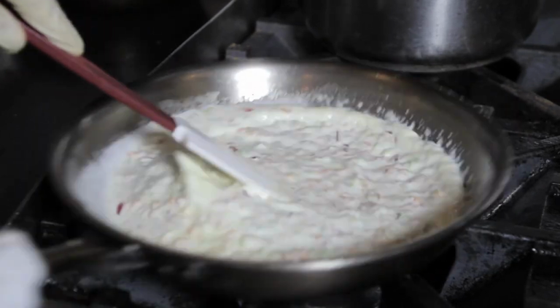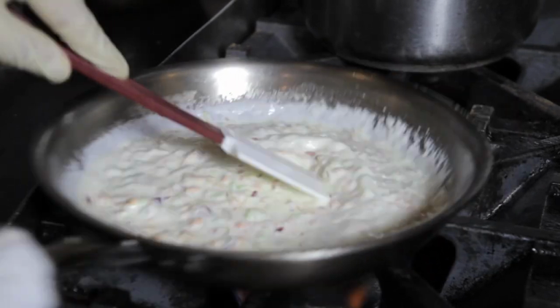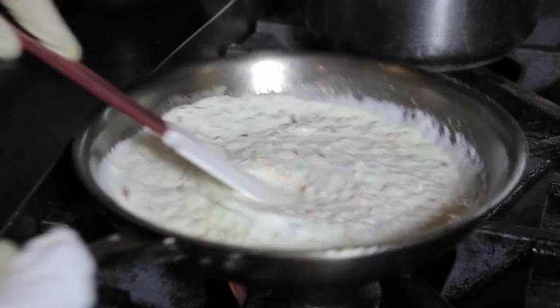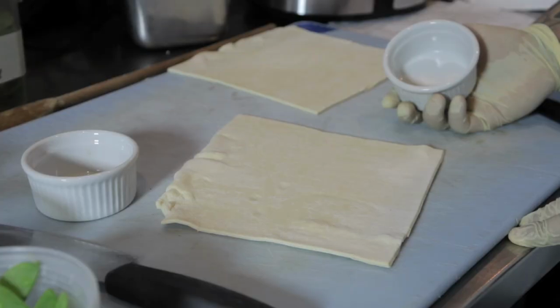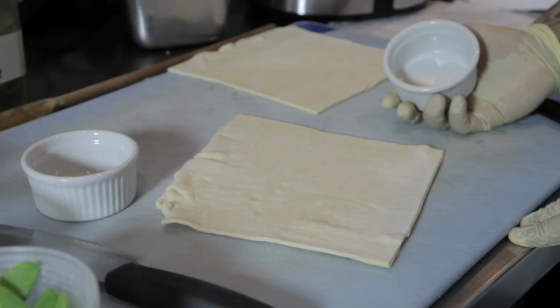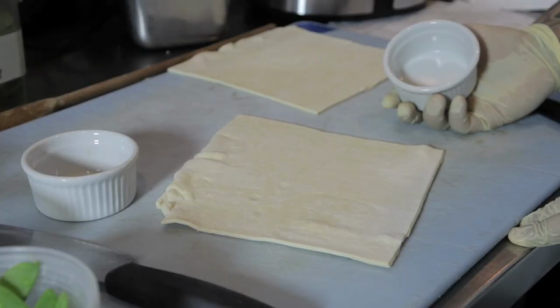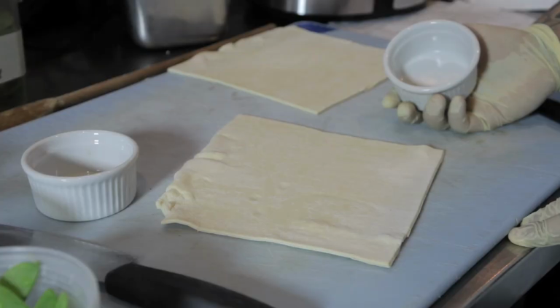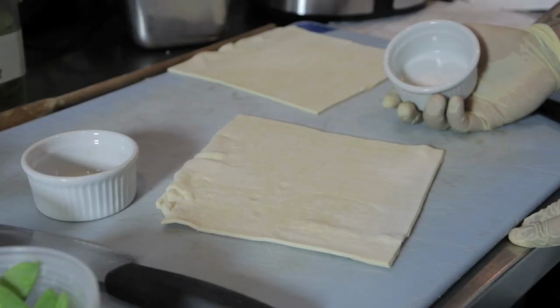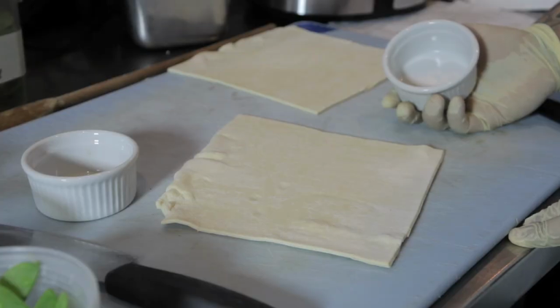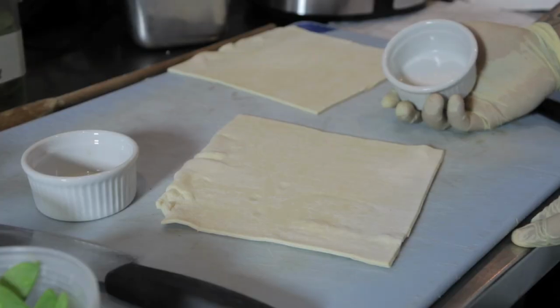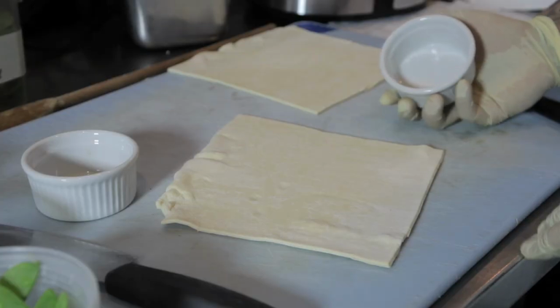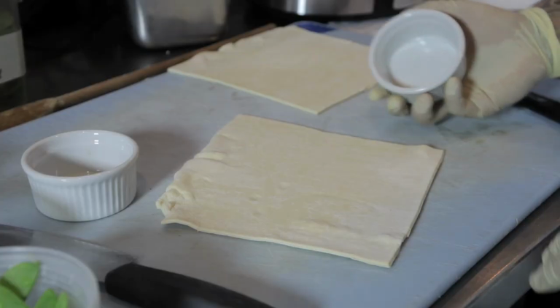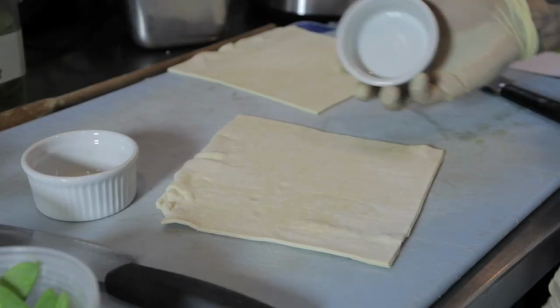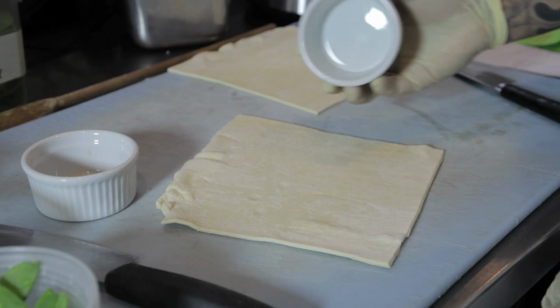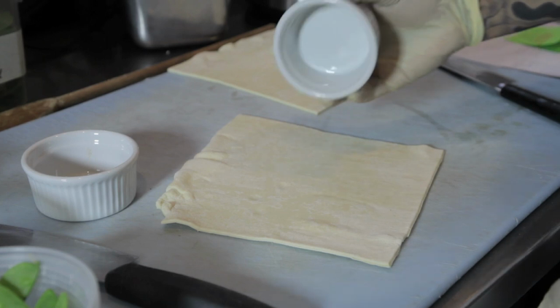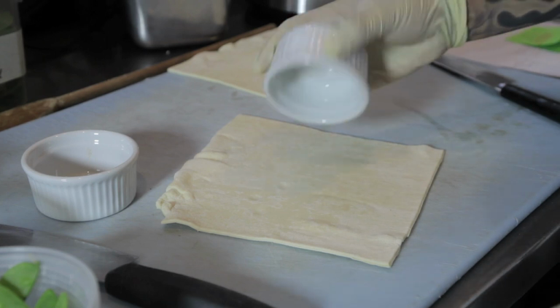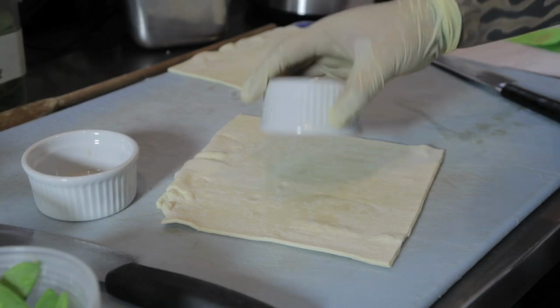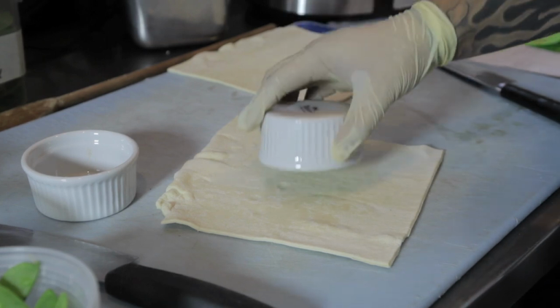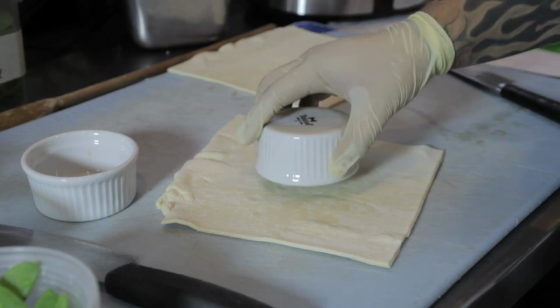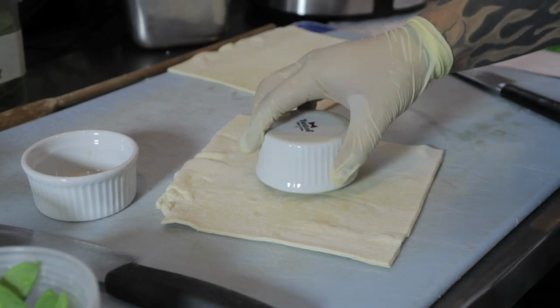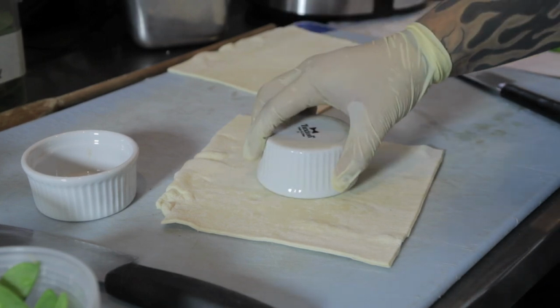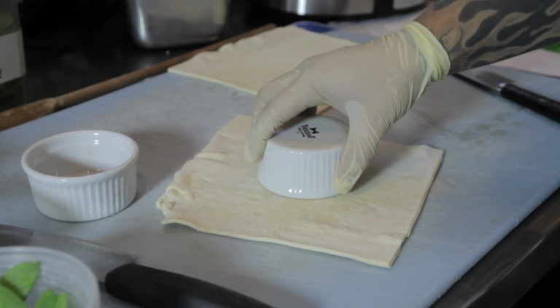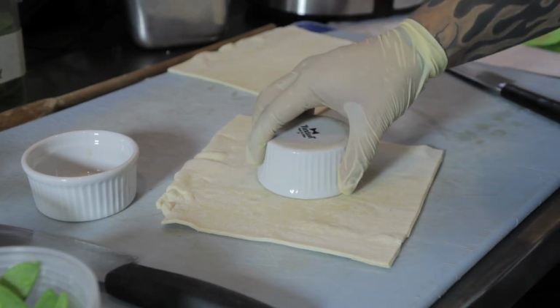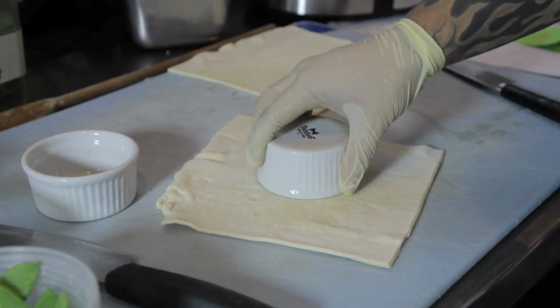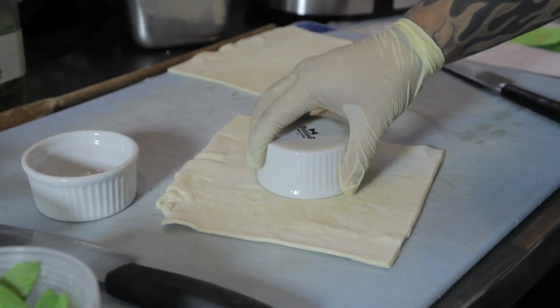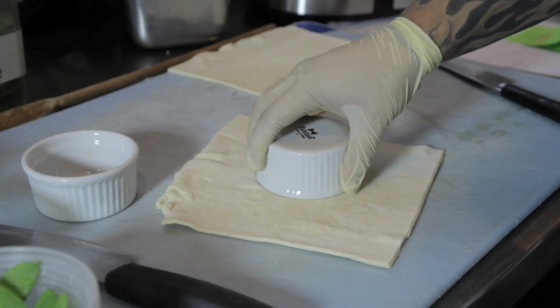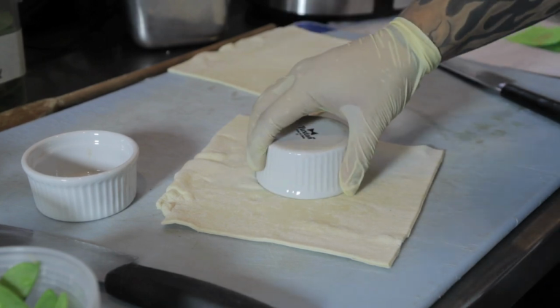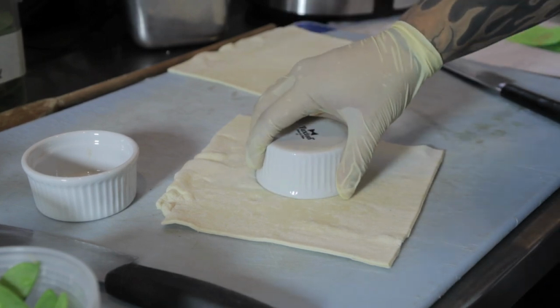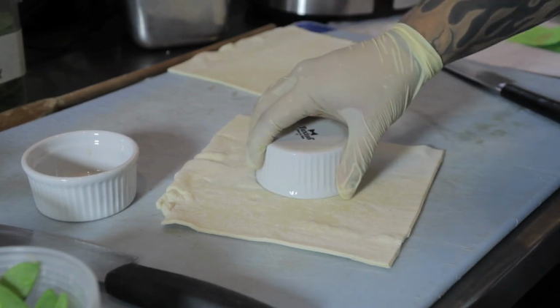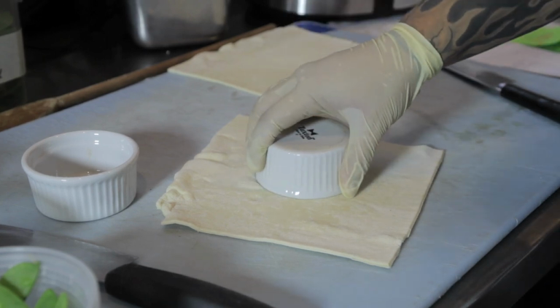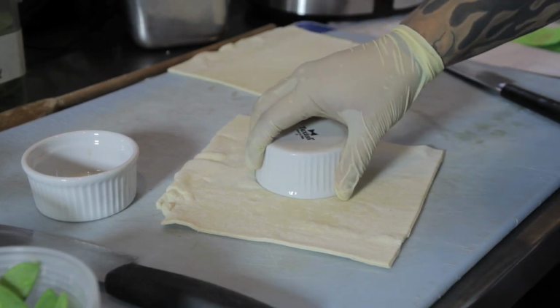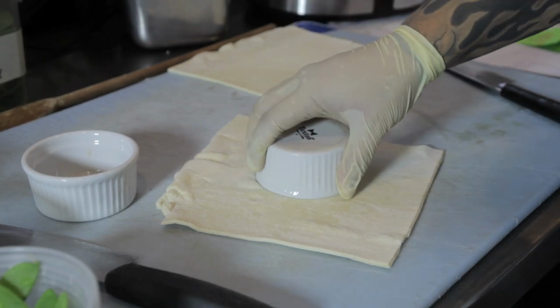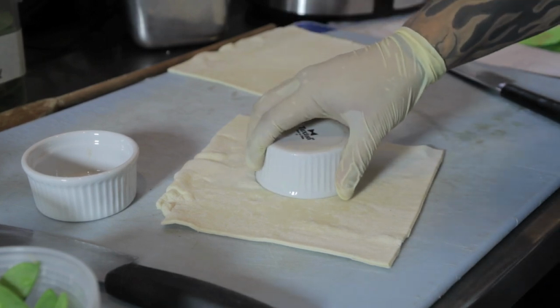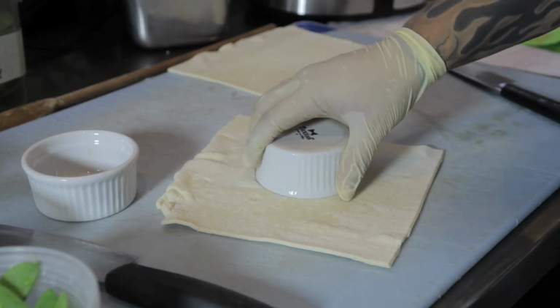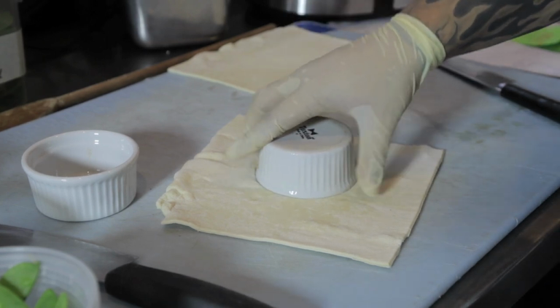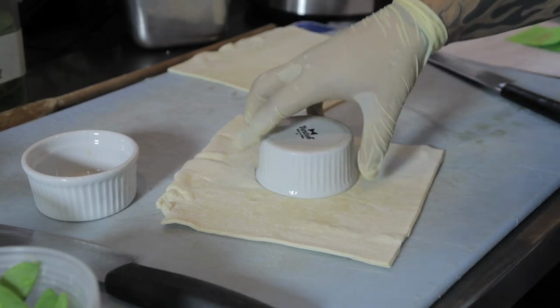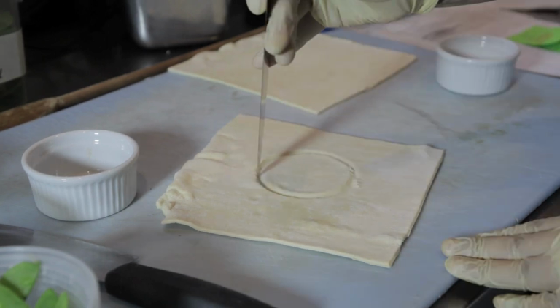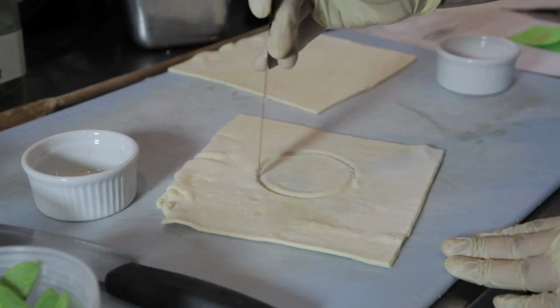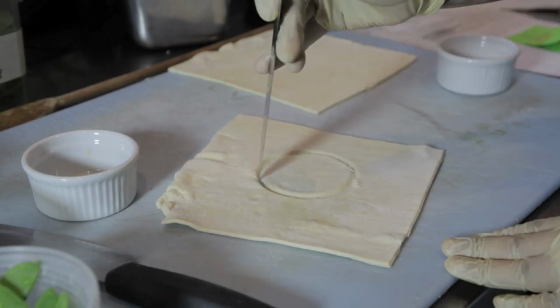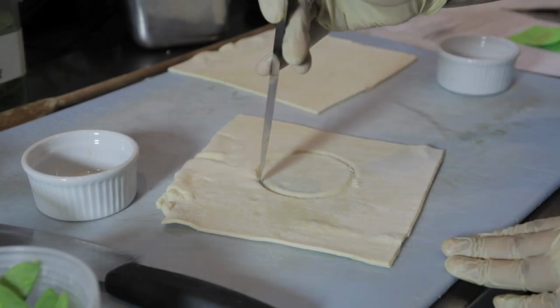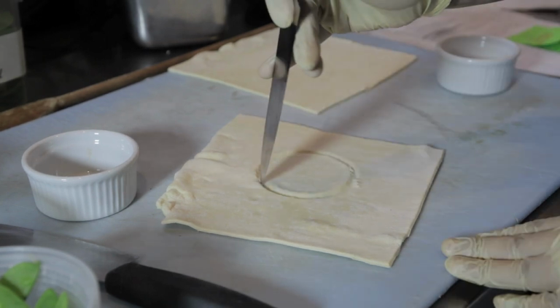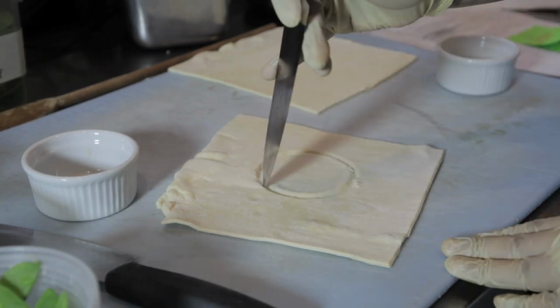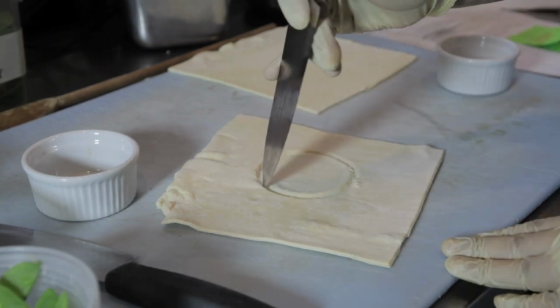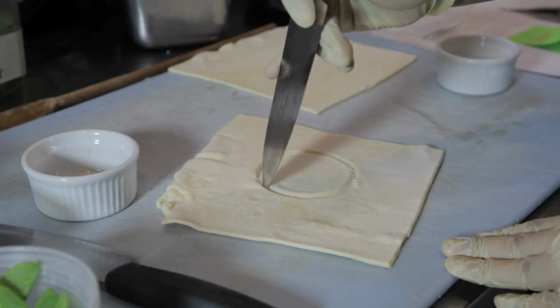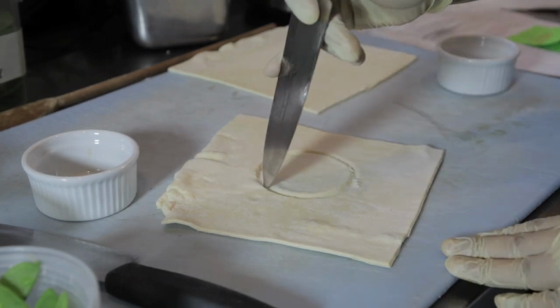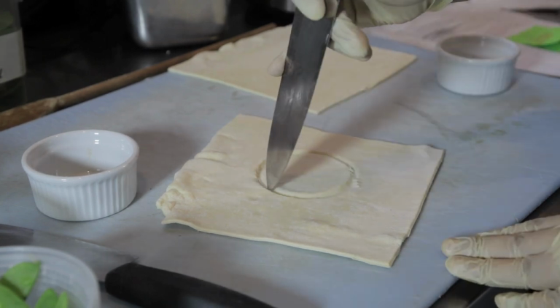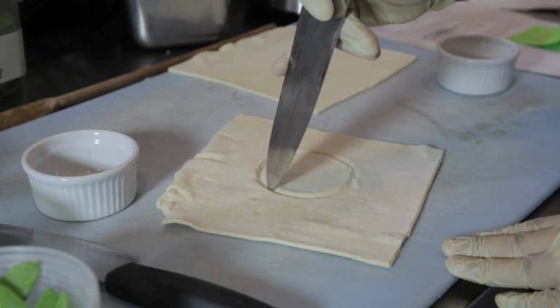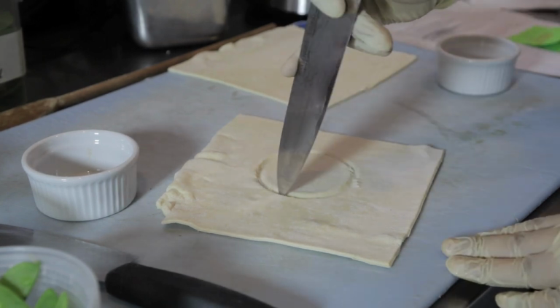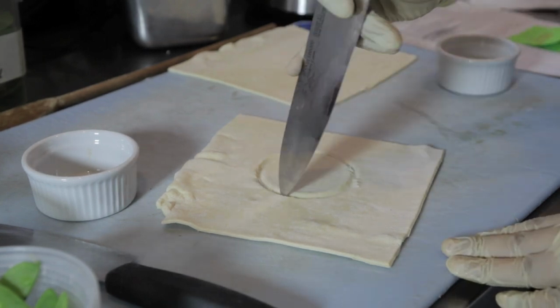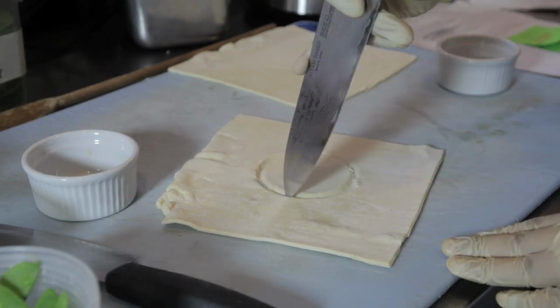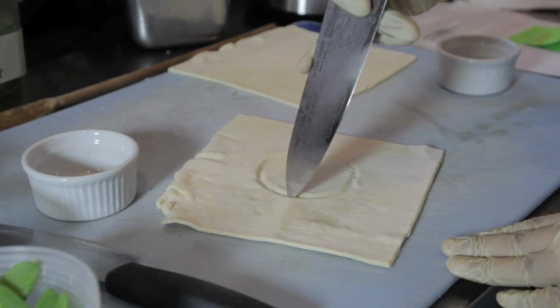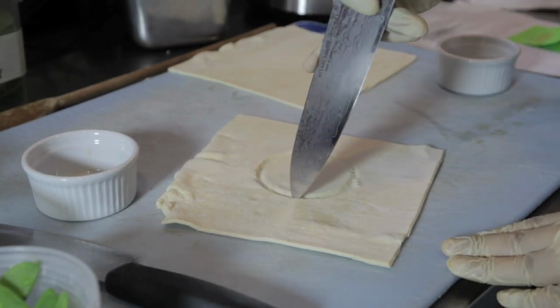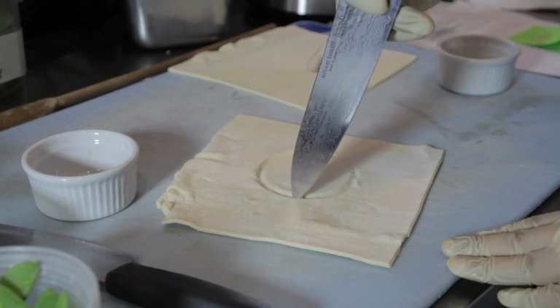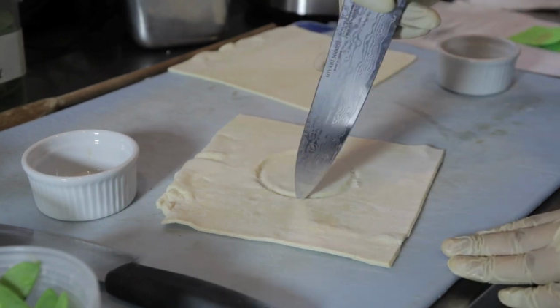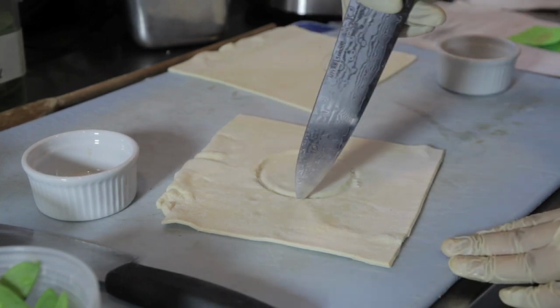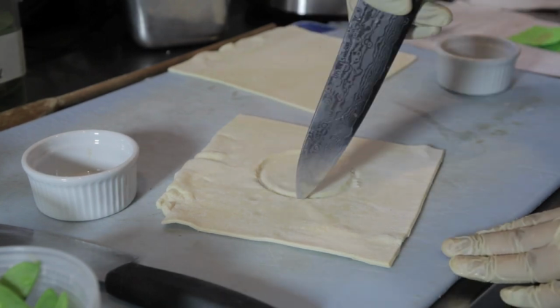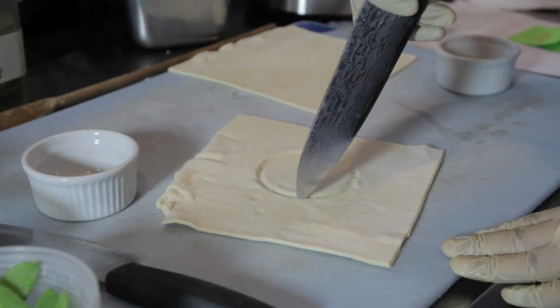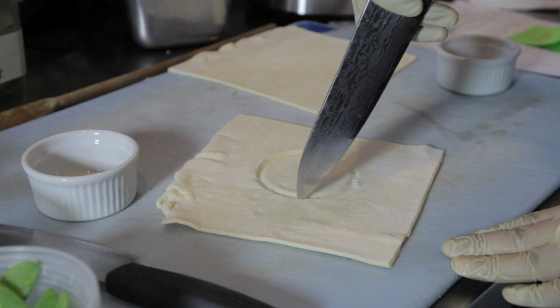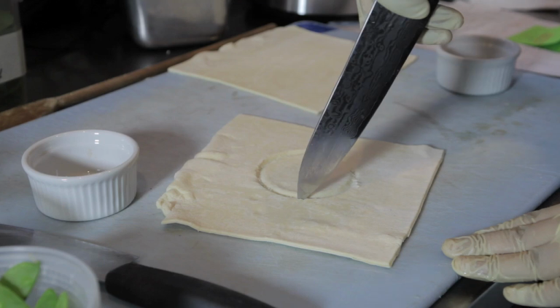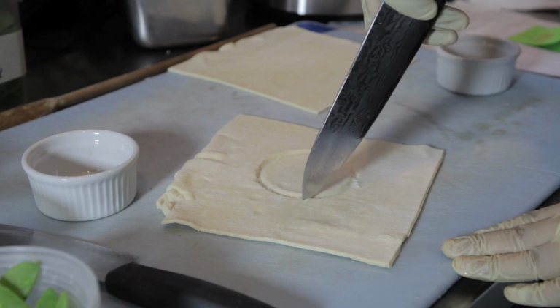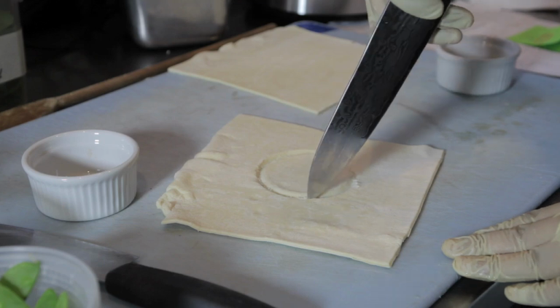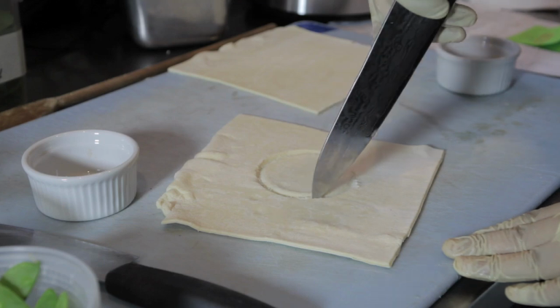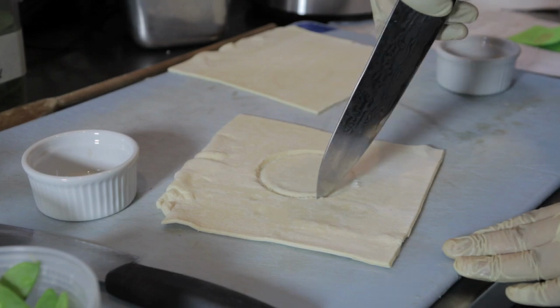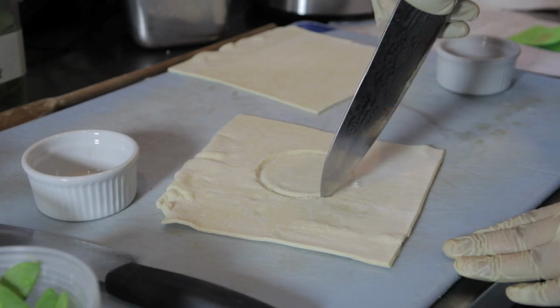Next, we're gonna take our pastry dough and cut our molds out. Cut two molds to fit the rims of the pie cups.